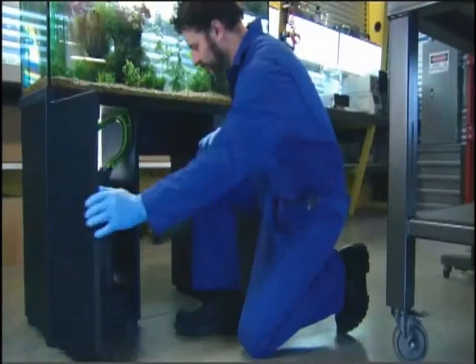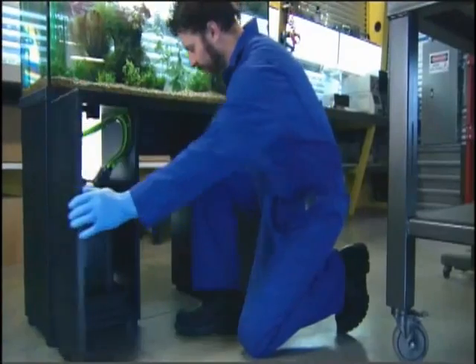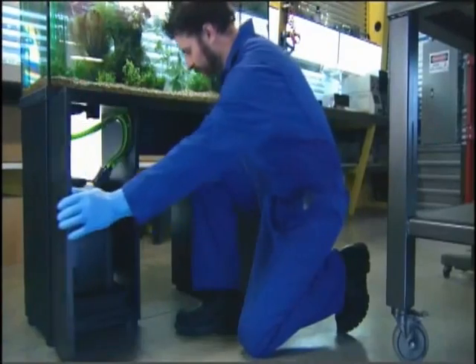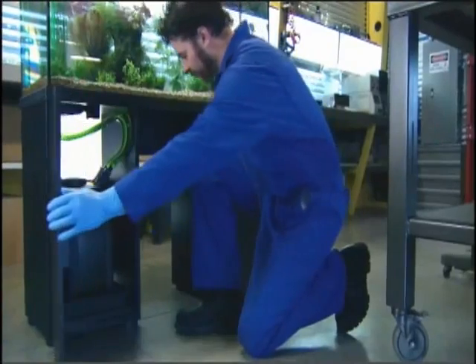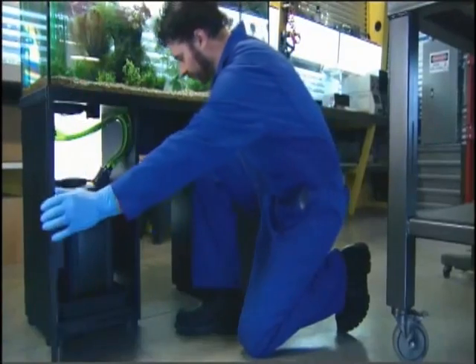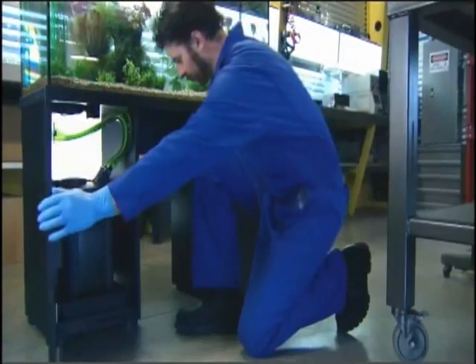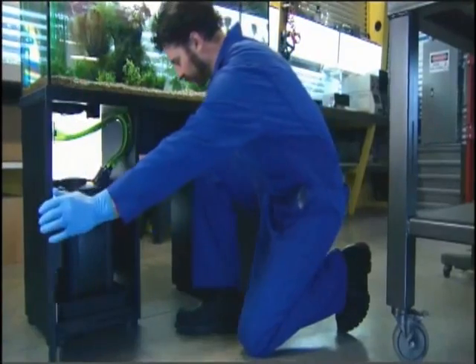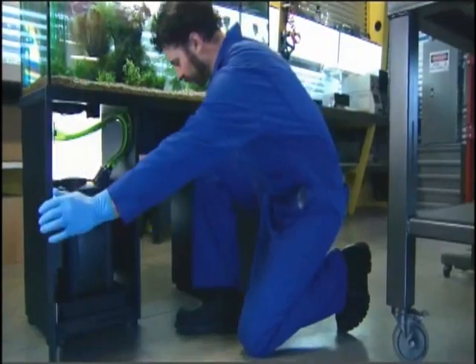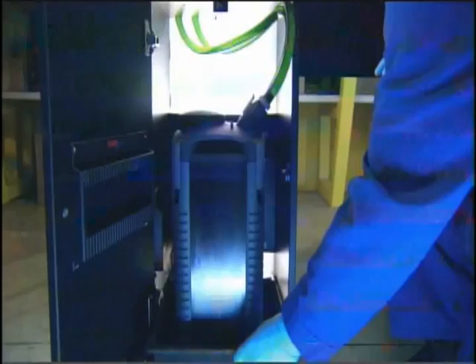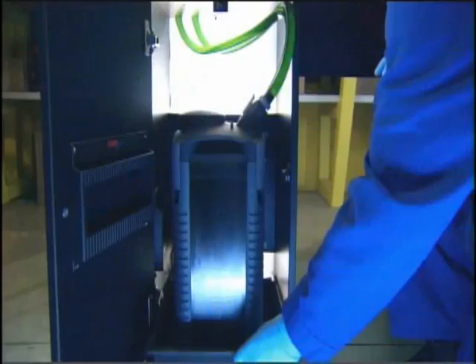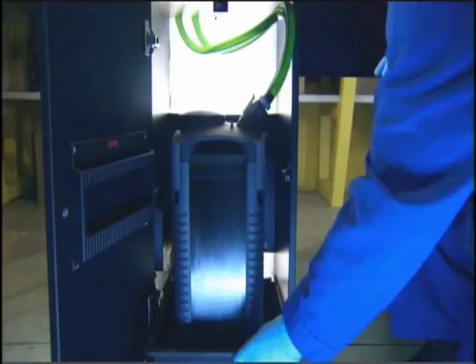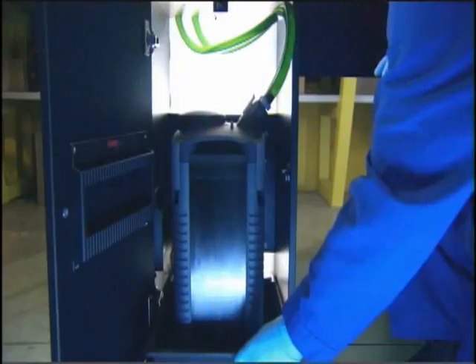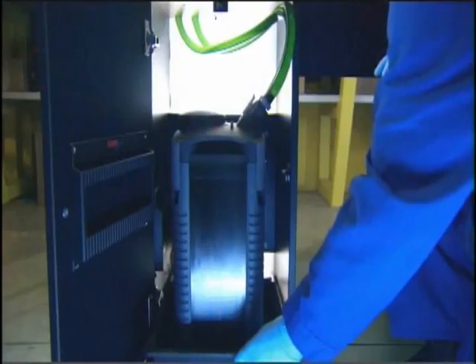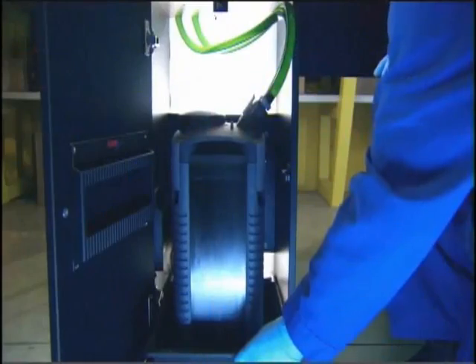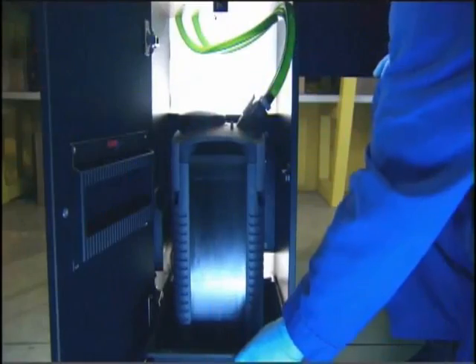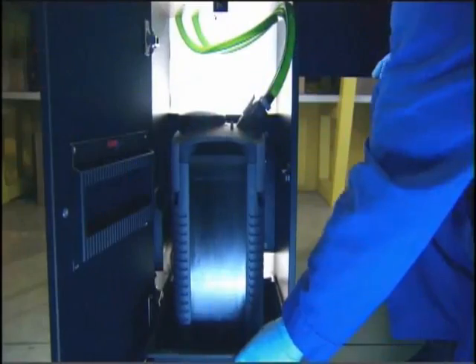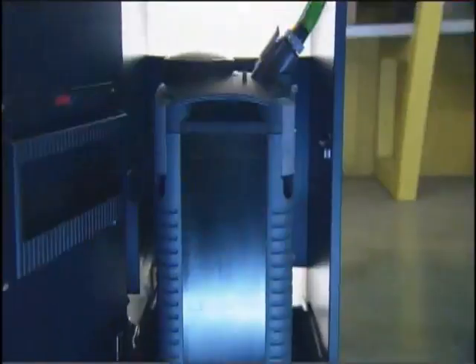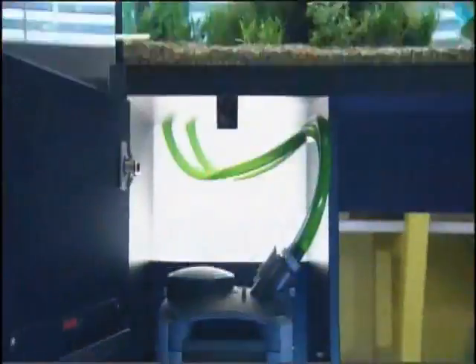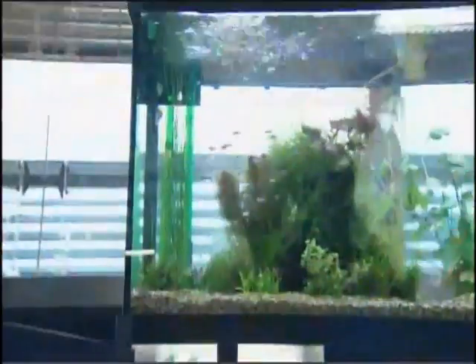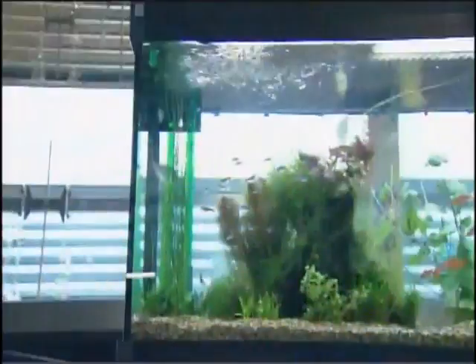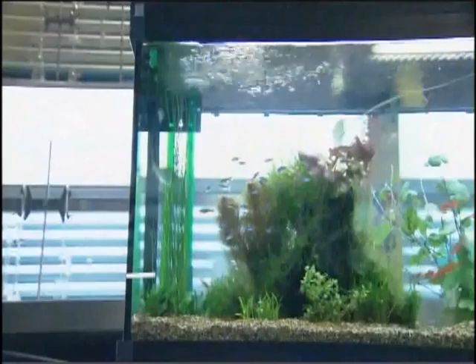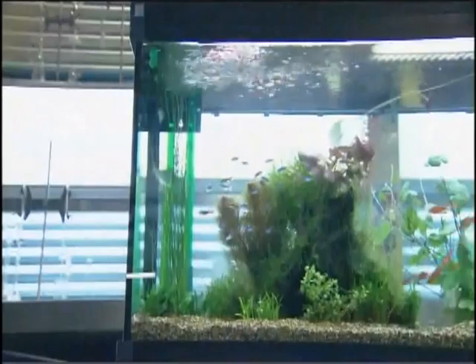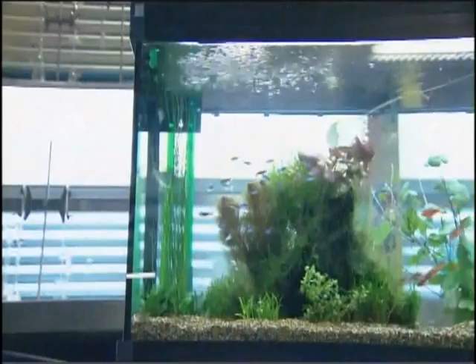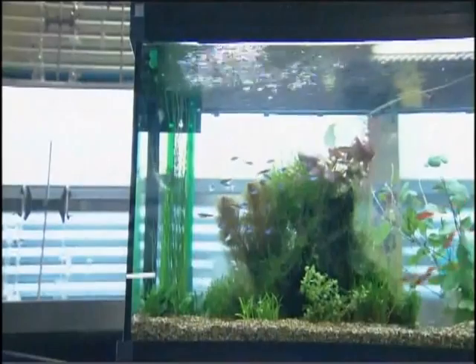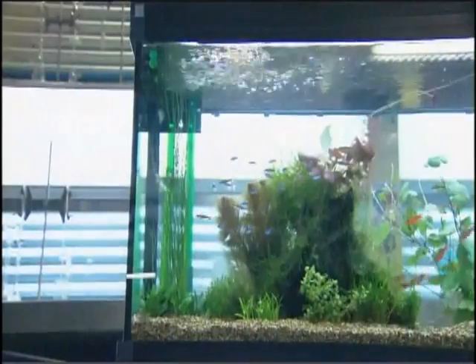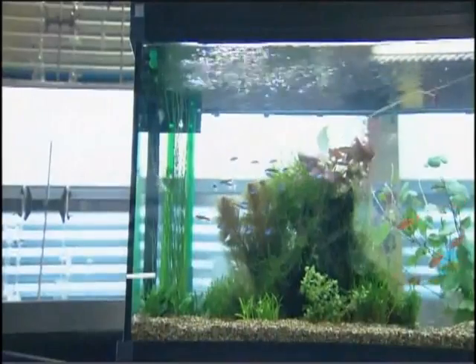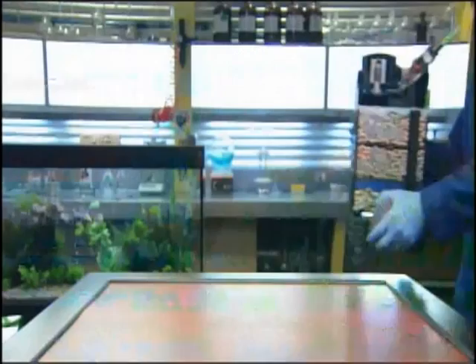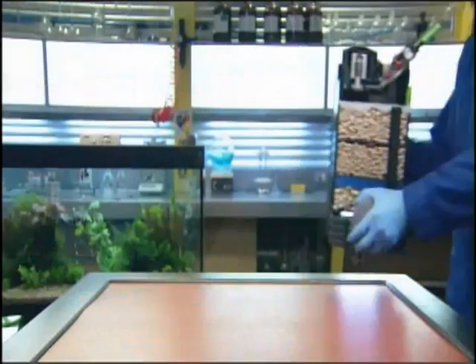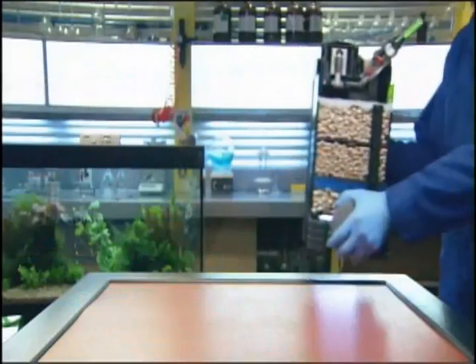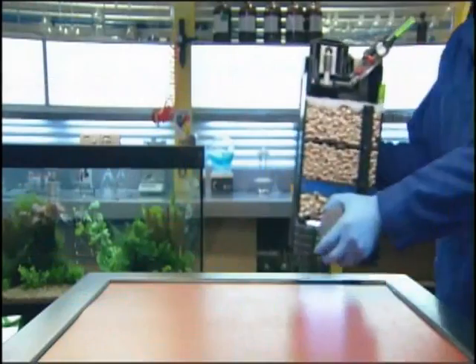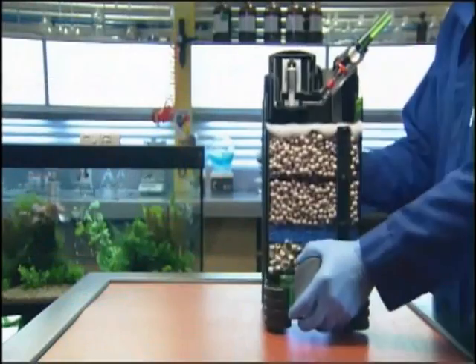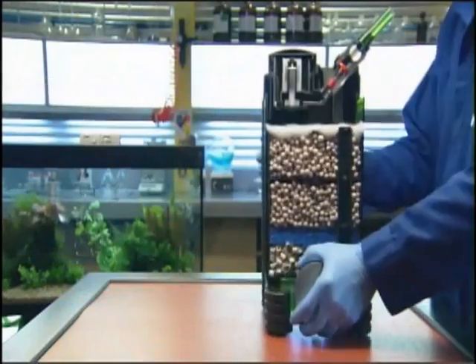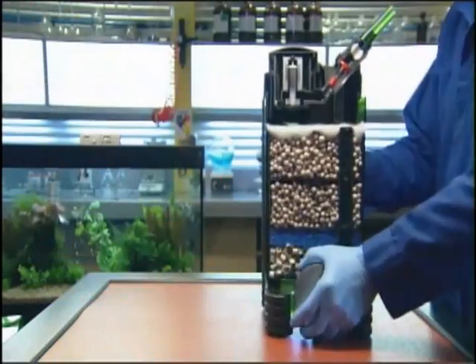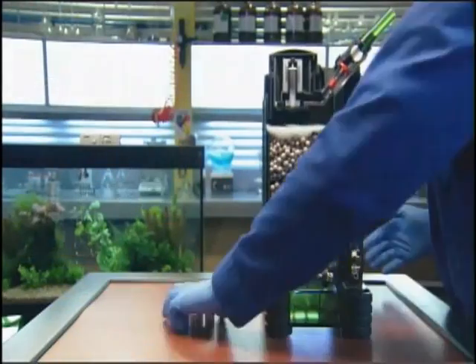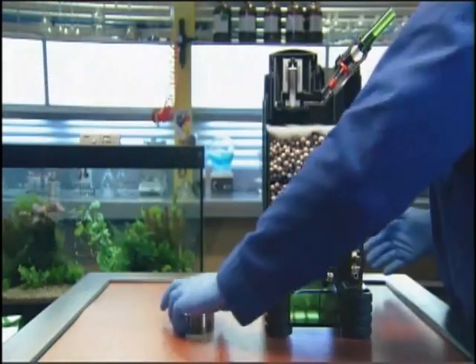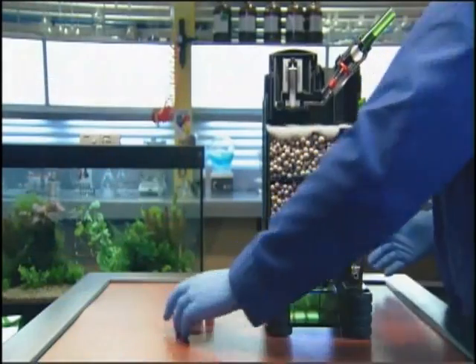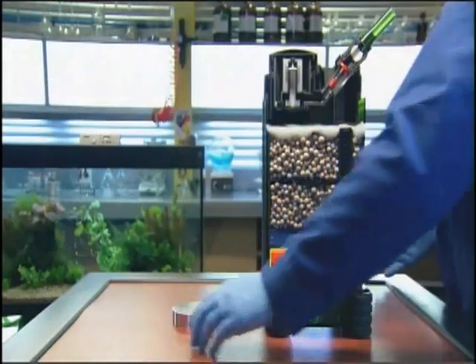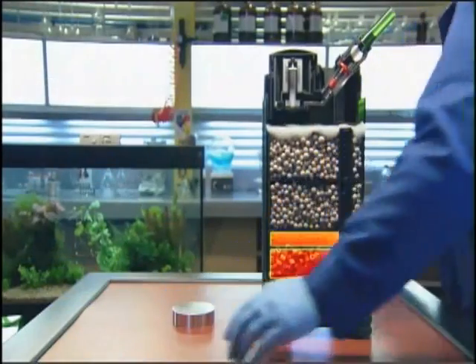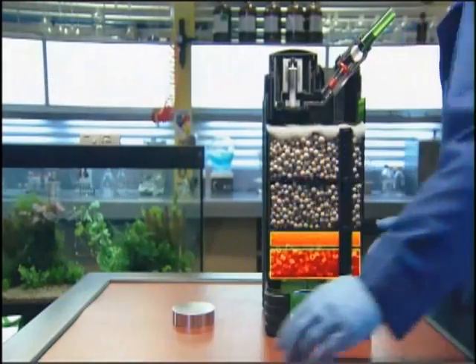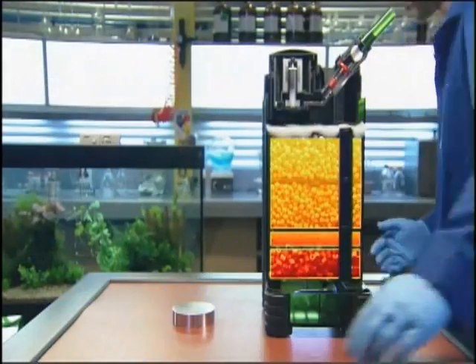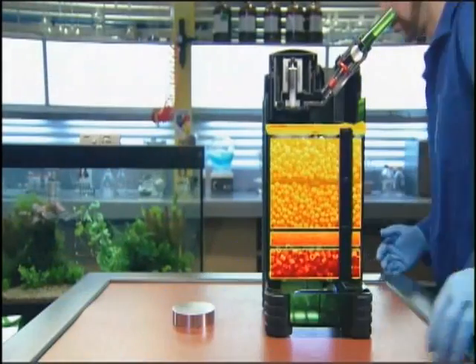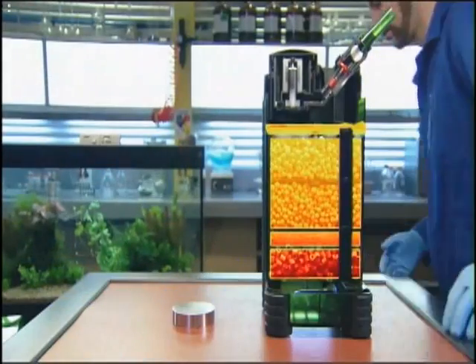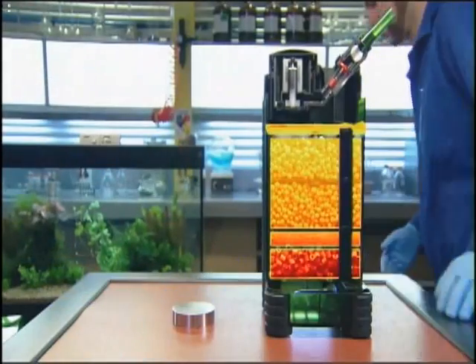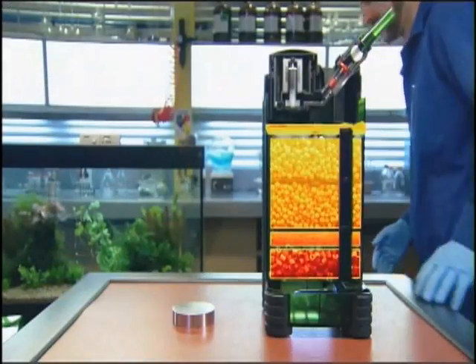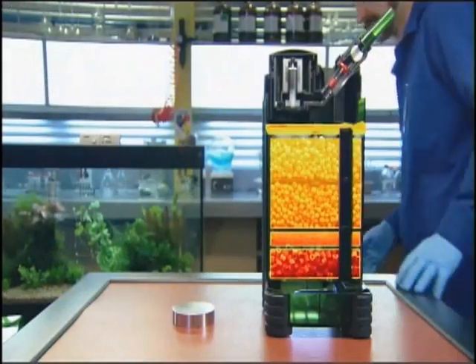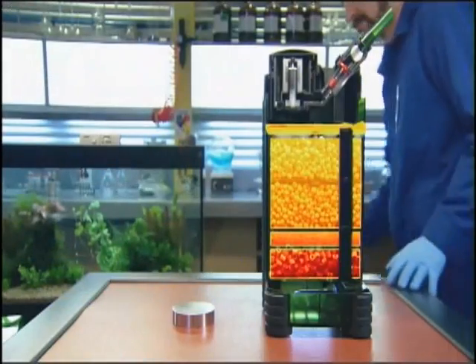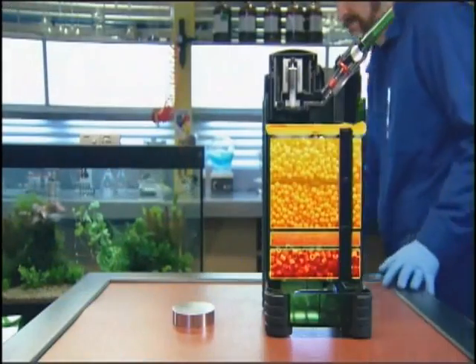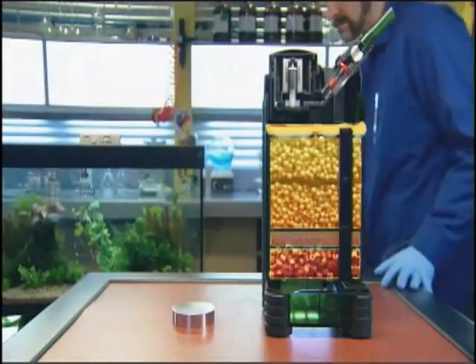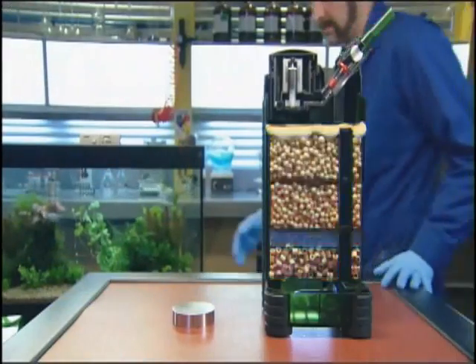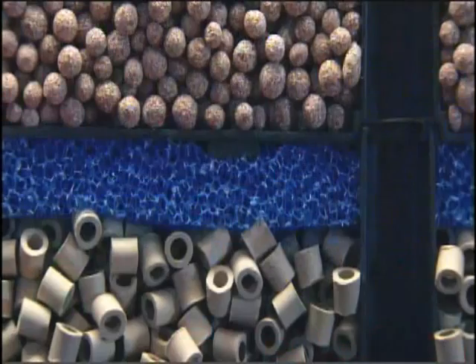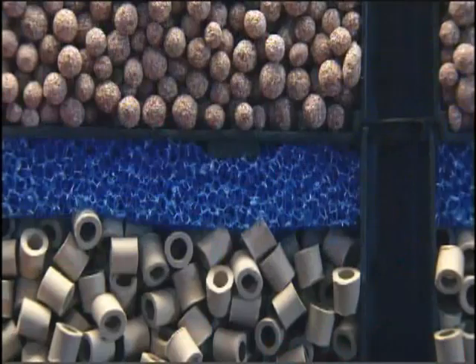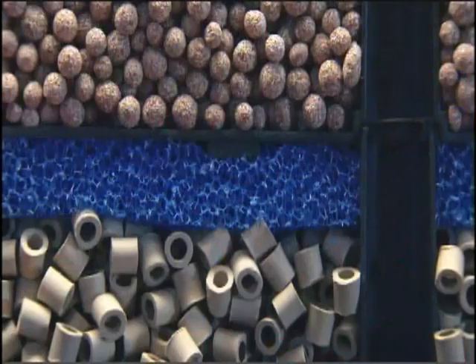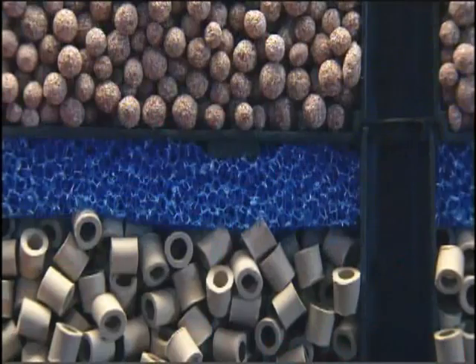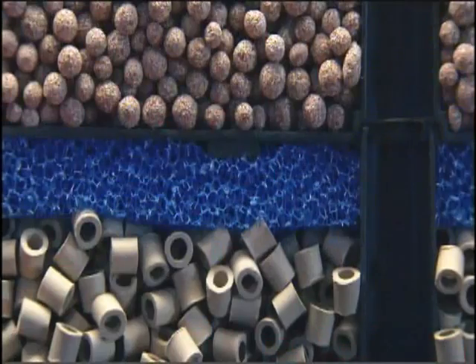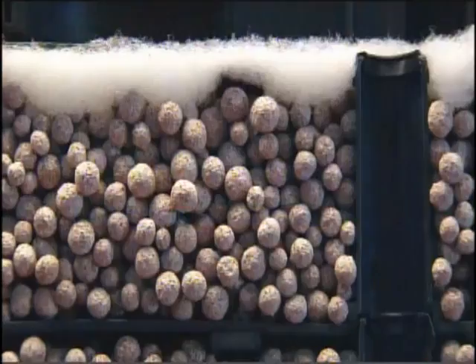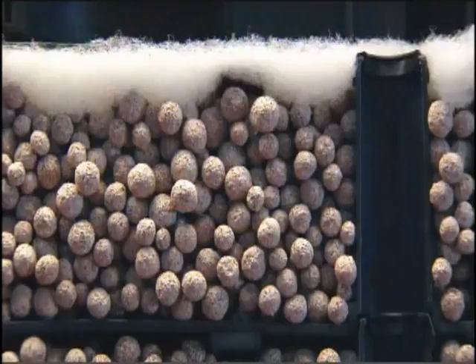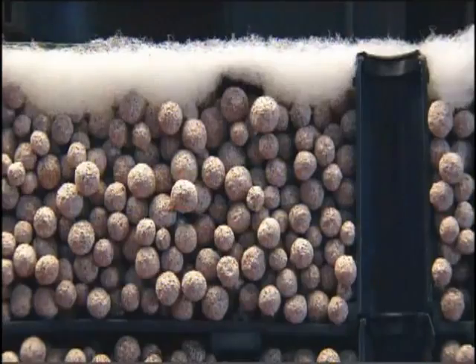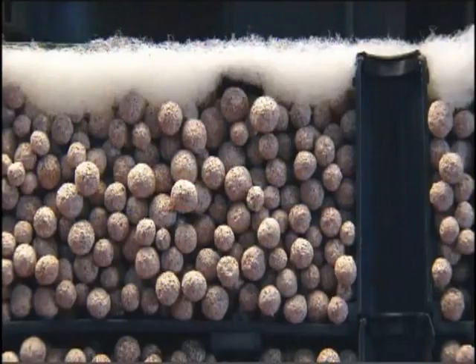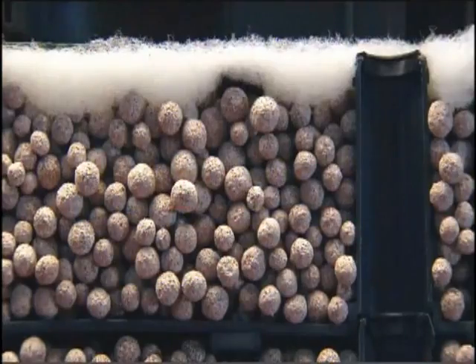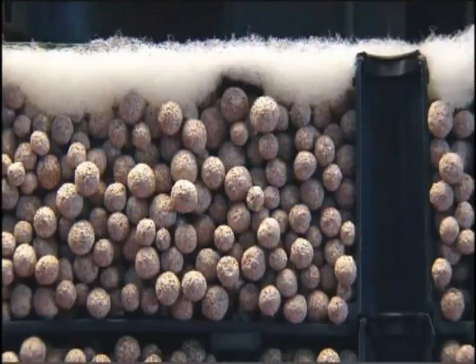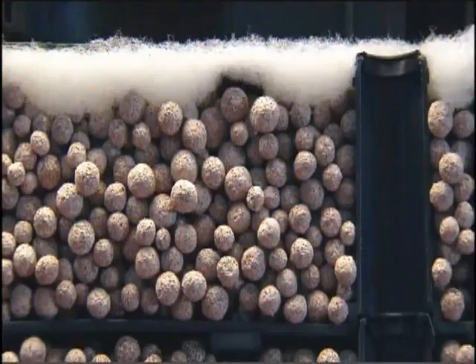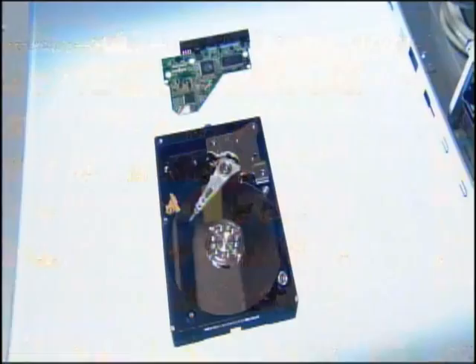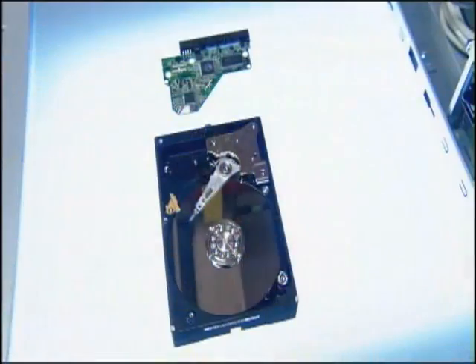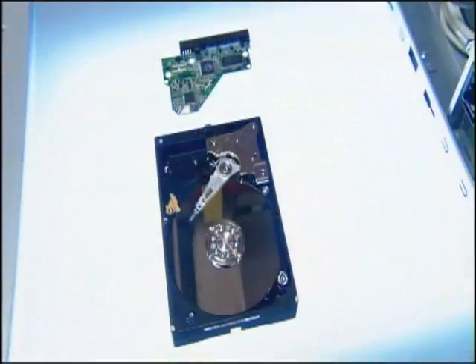Filtration systems. It's like the cleaning lady in your fish's apartment. But with four levels of filters, it's working four times as hard.